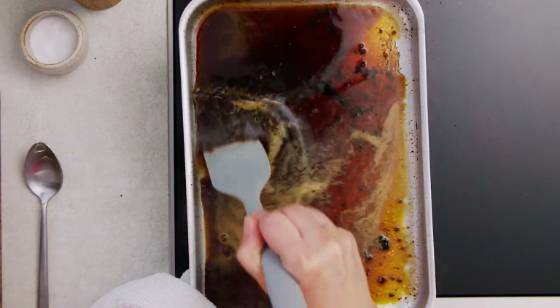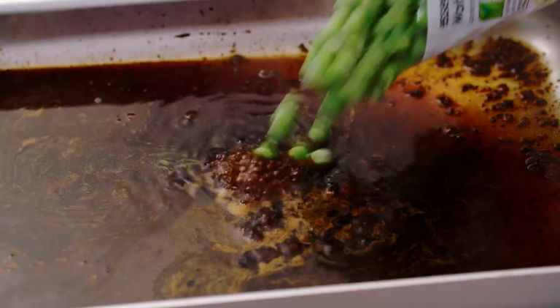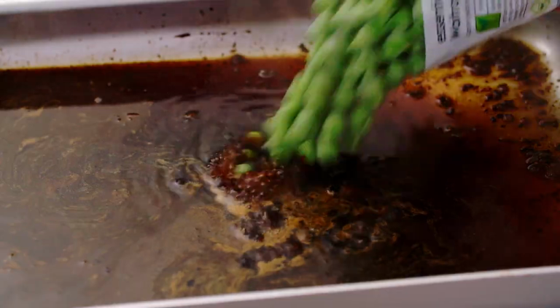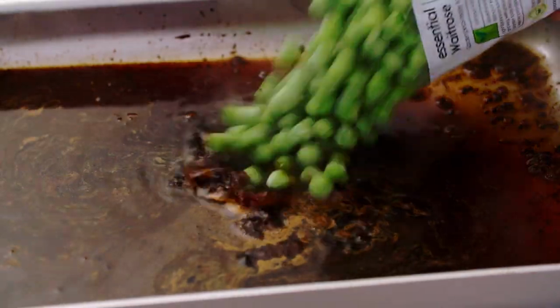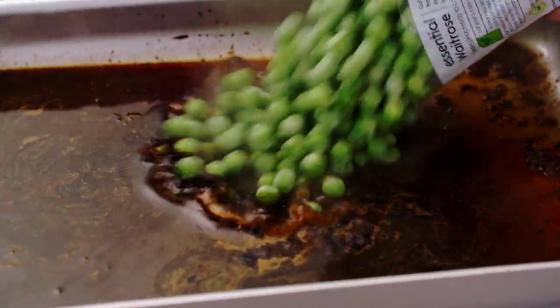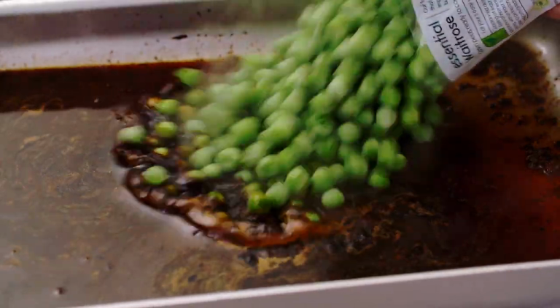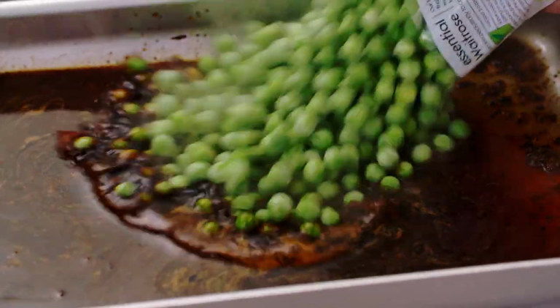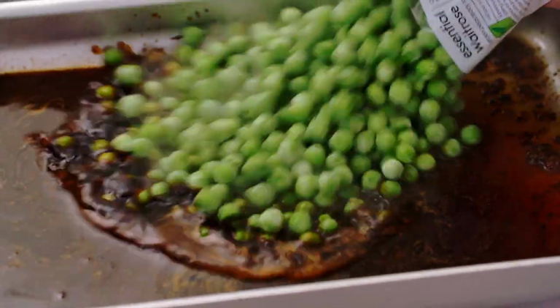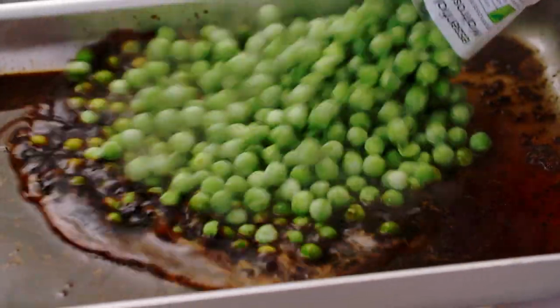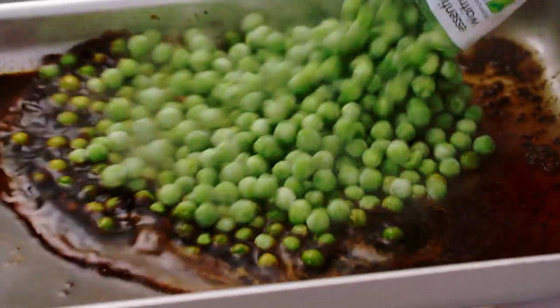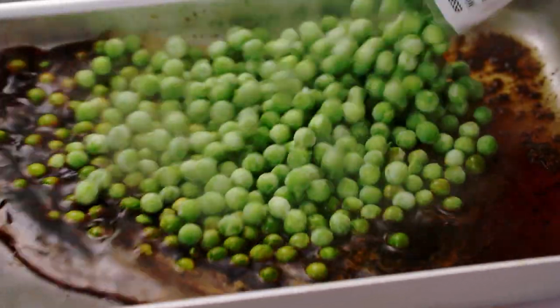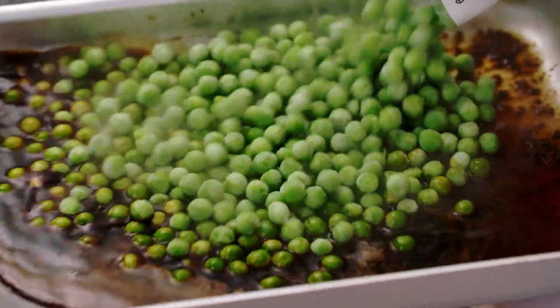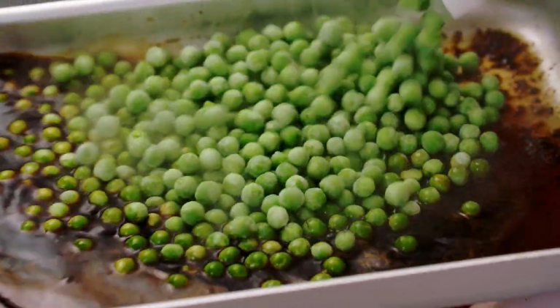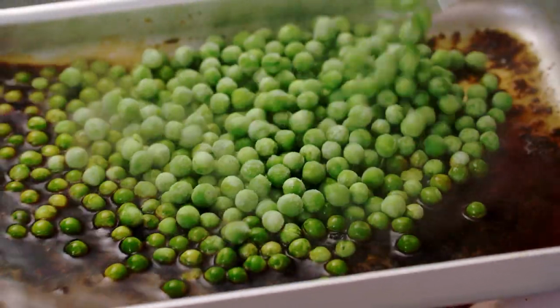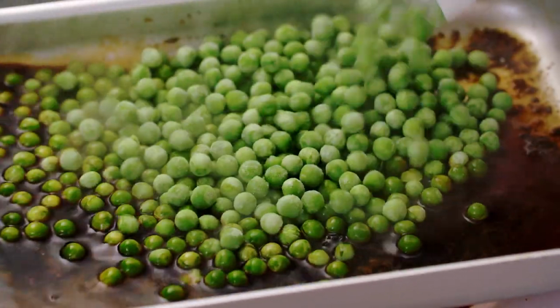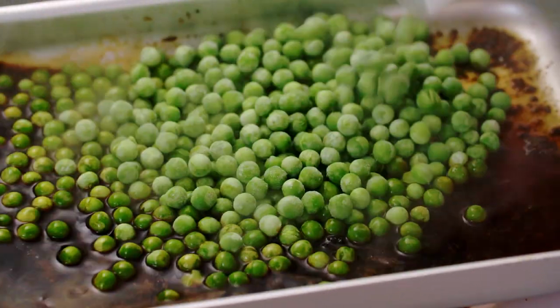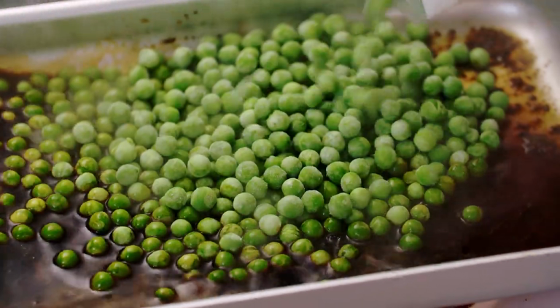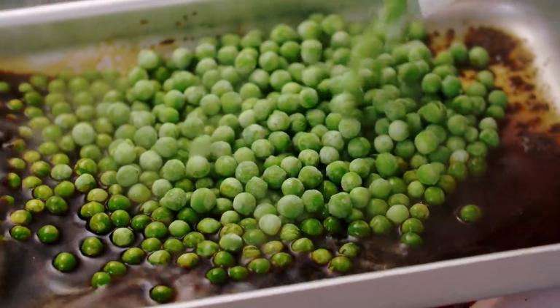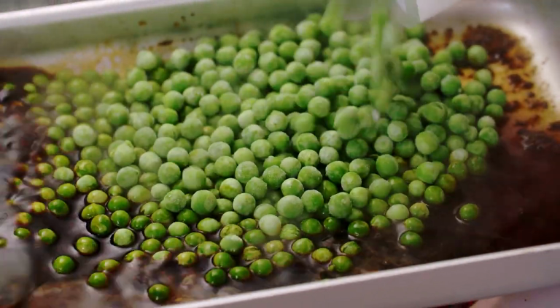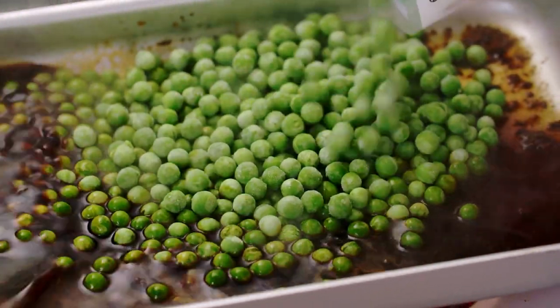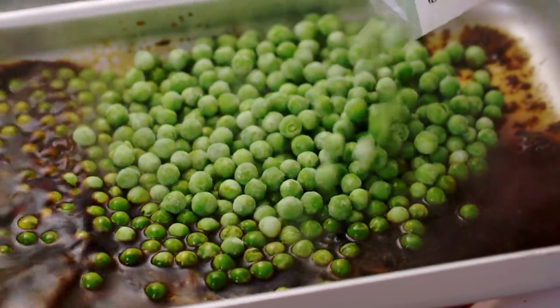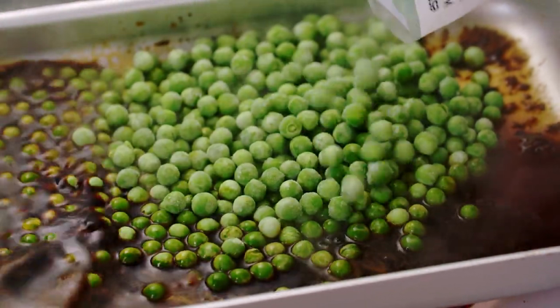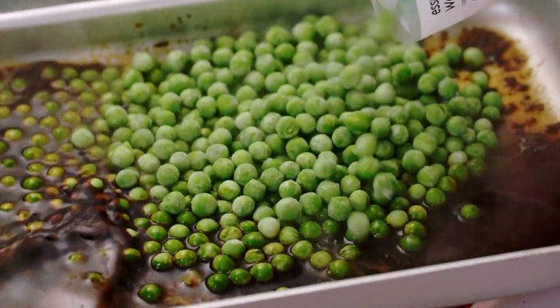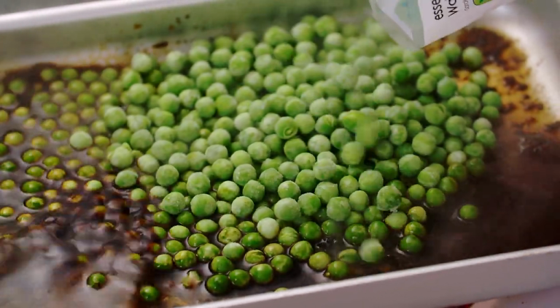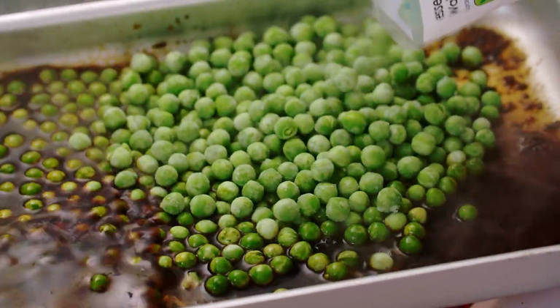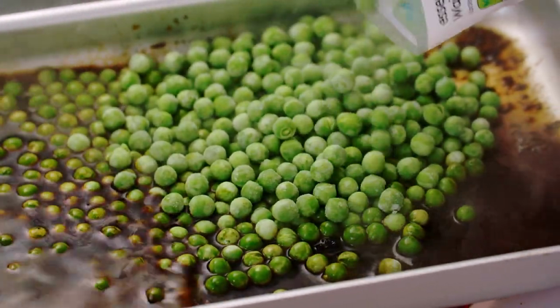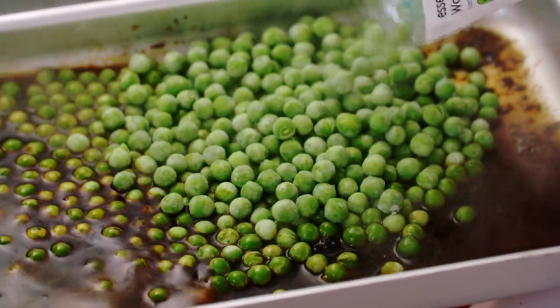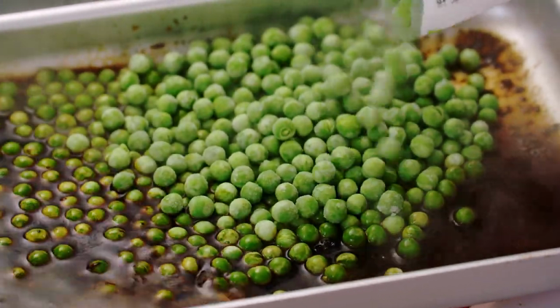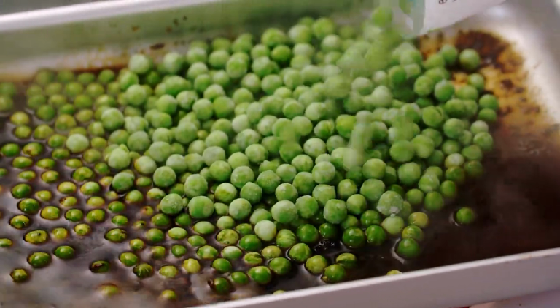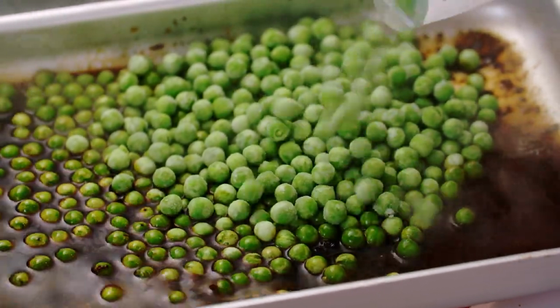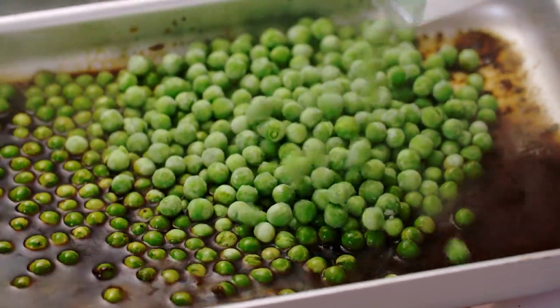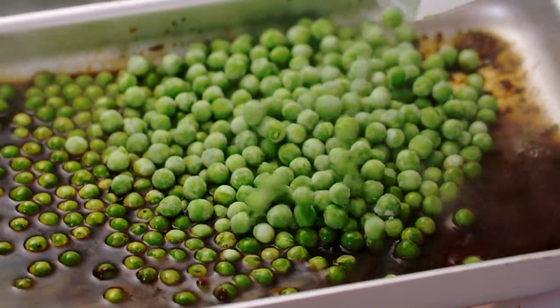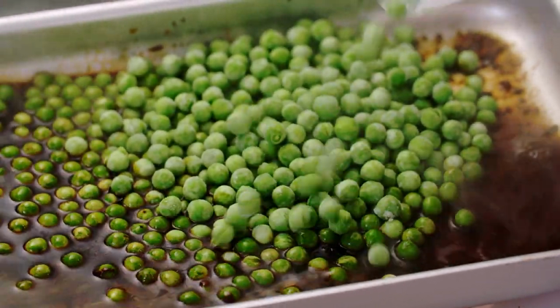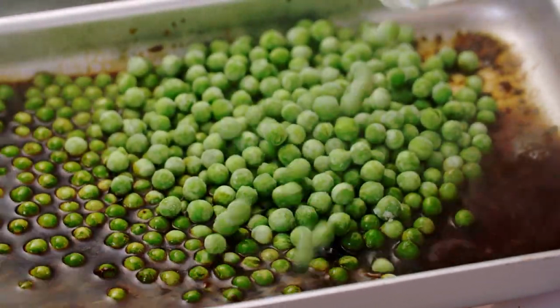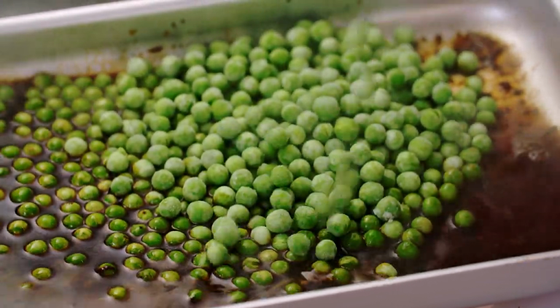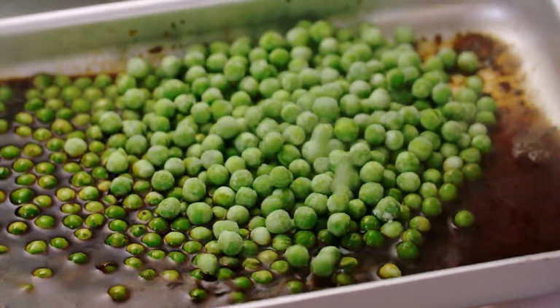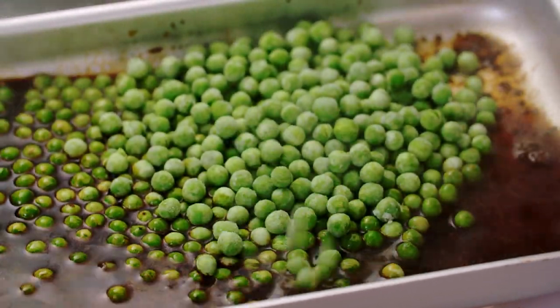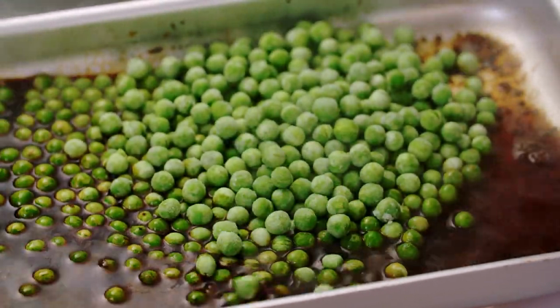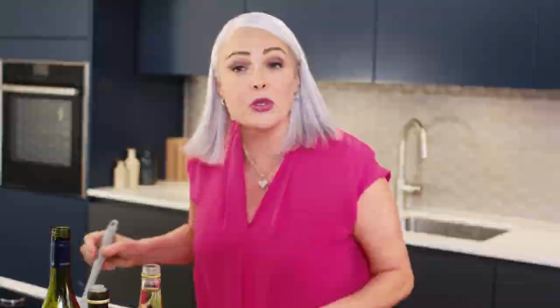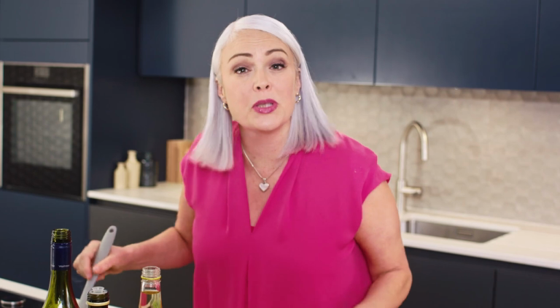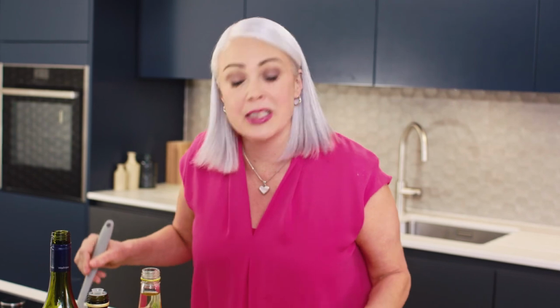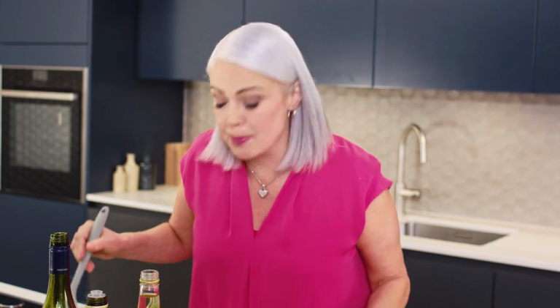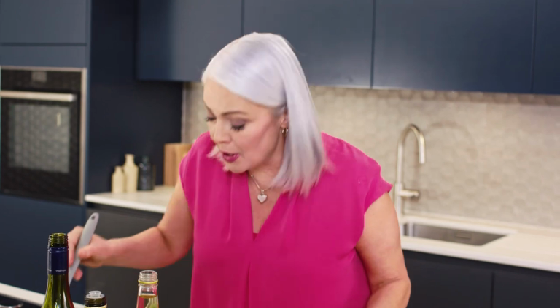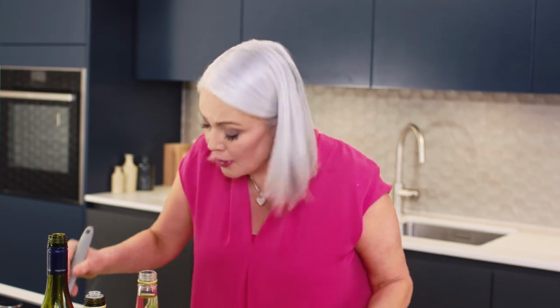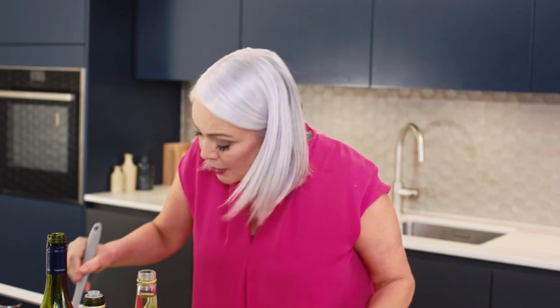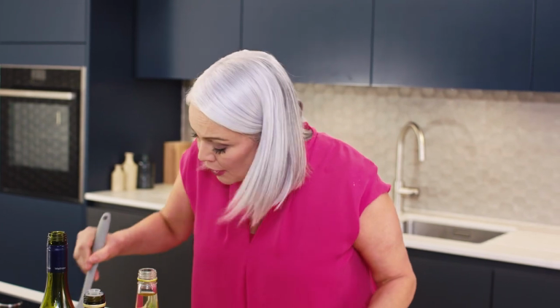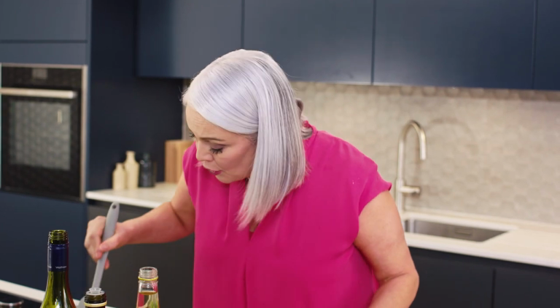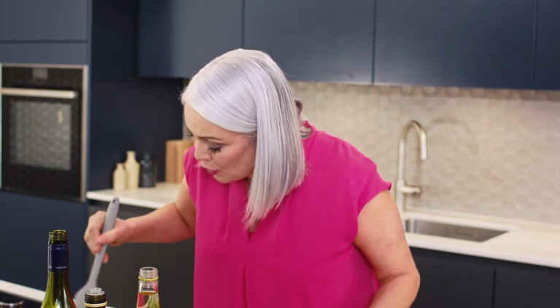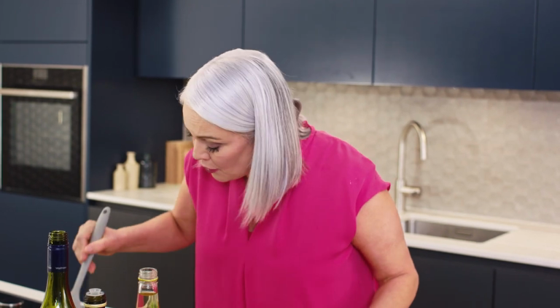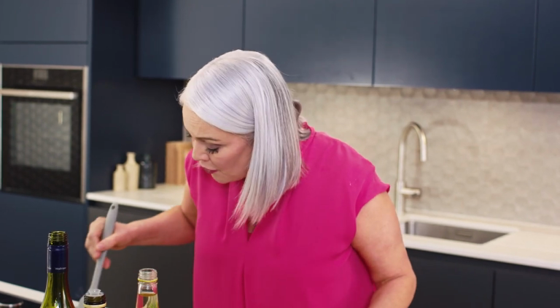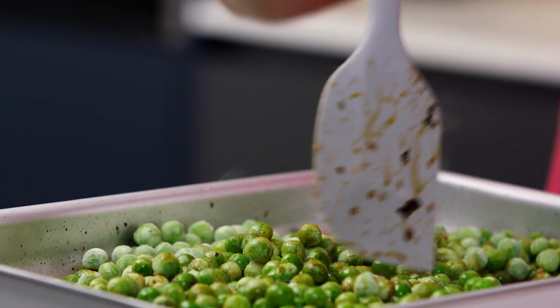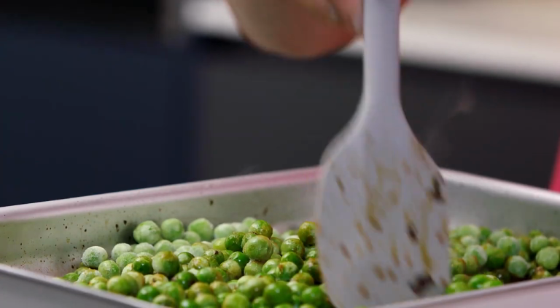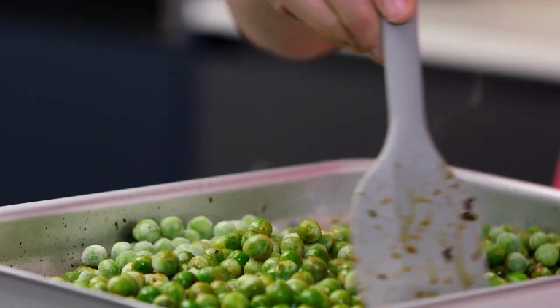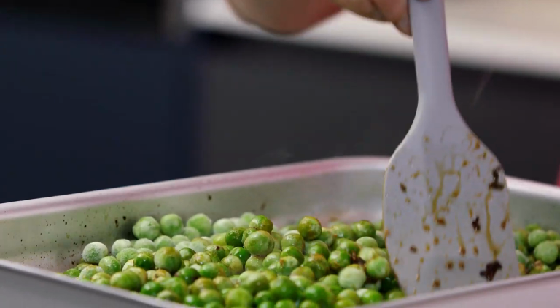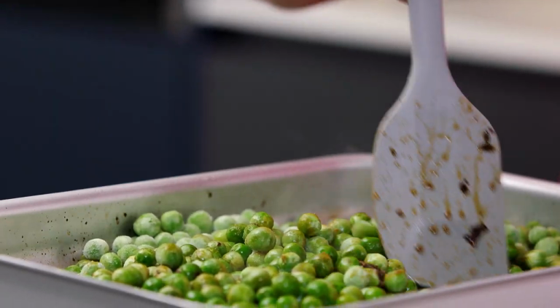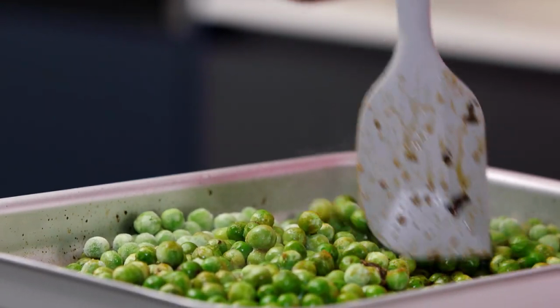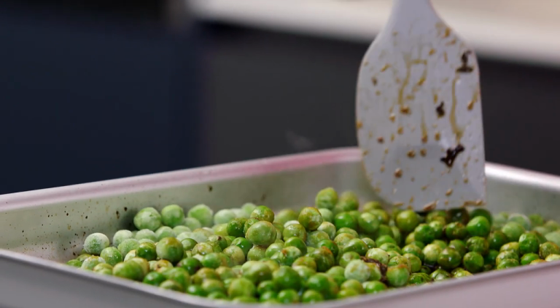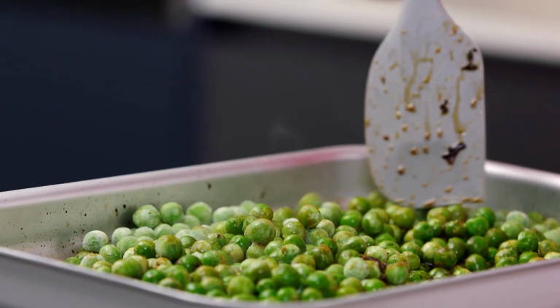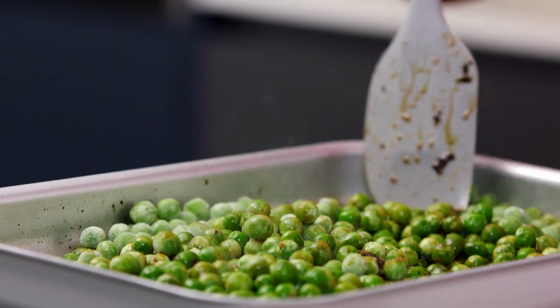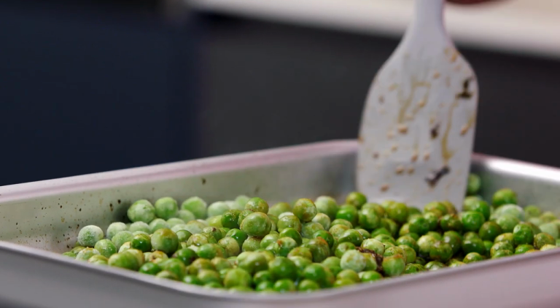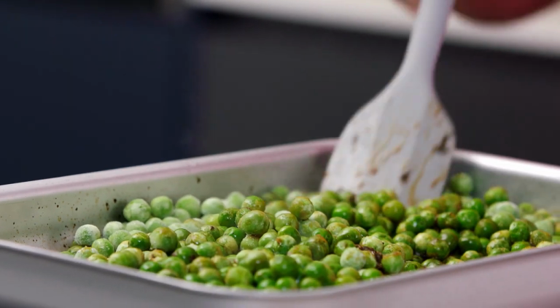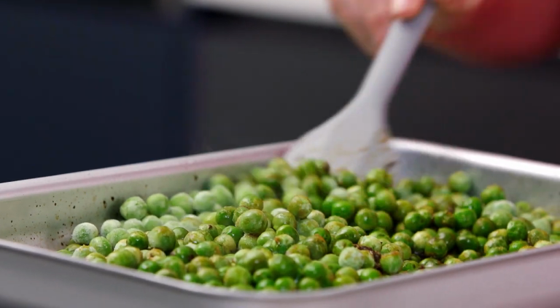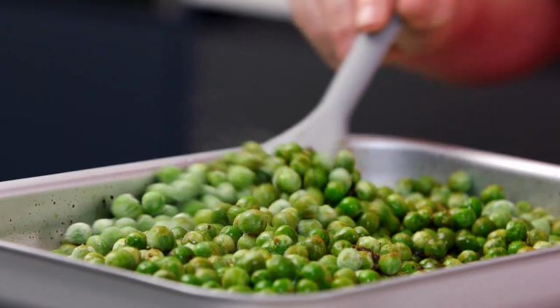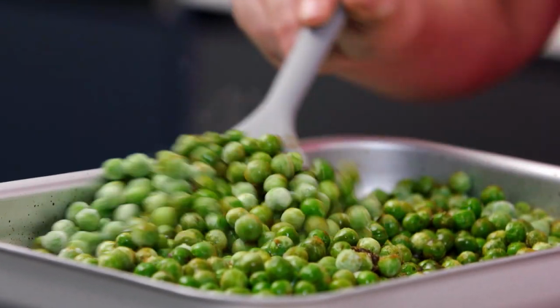Now I'm going to add the peas — I'm using them straight from the freezer — and then bring them to a simmer and cook for about three or four minutes.